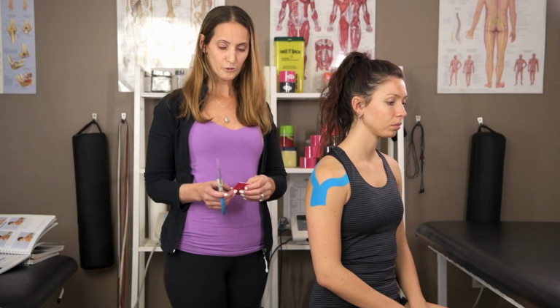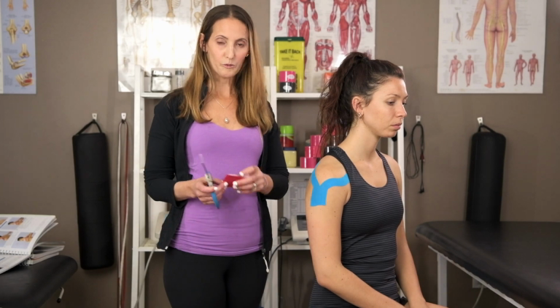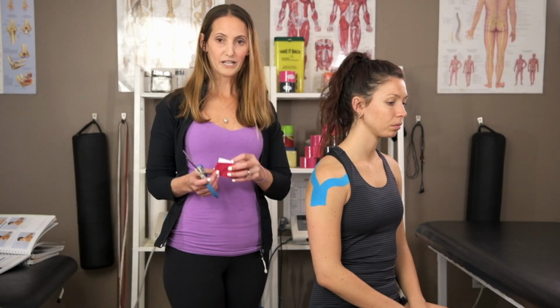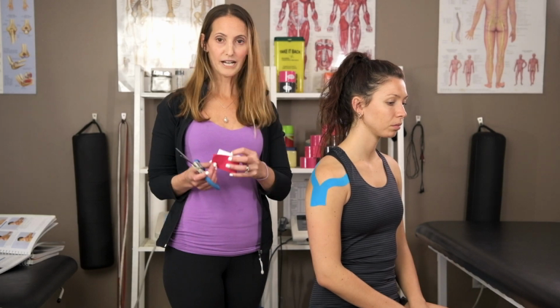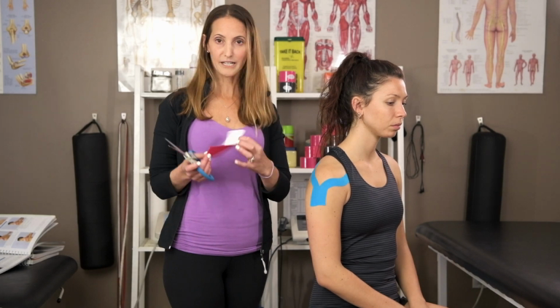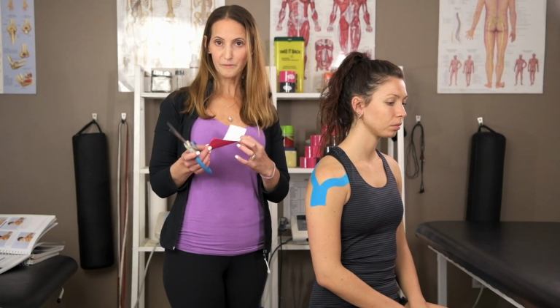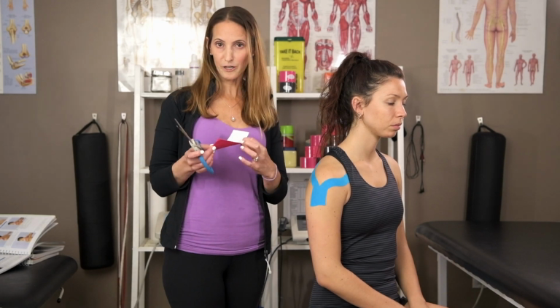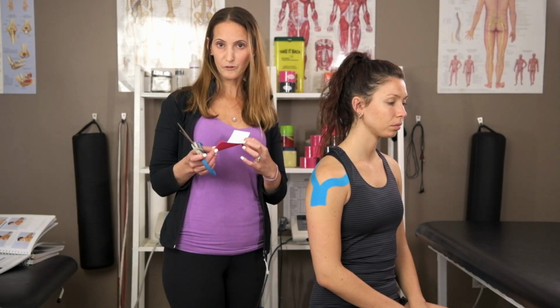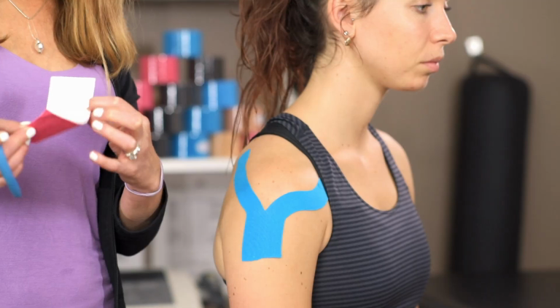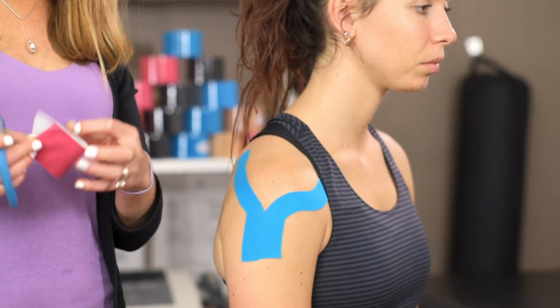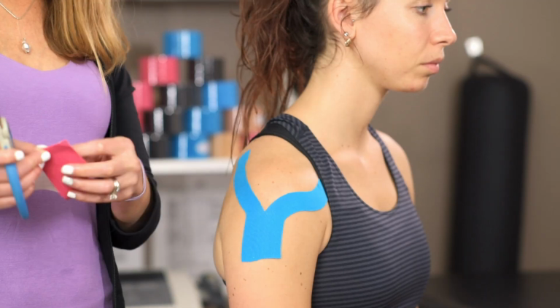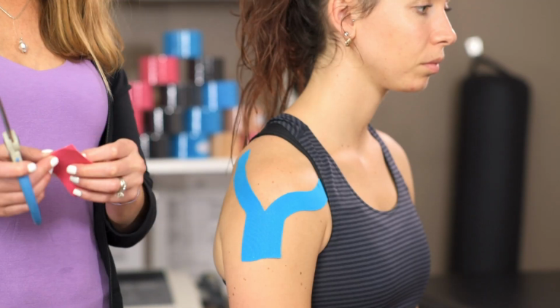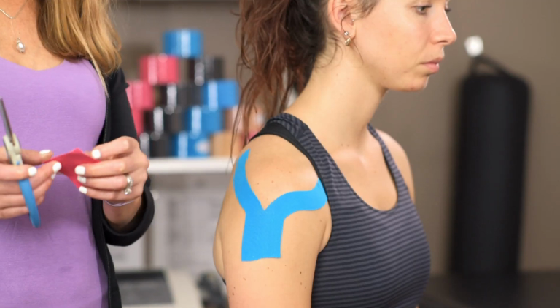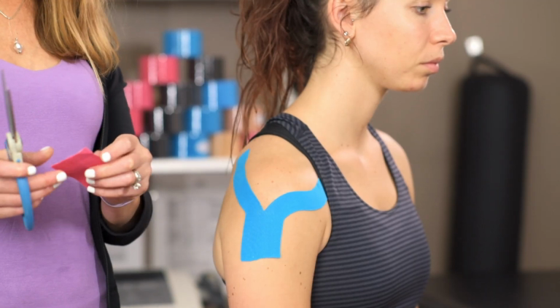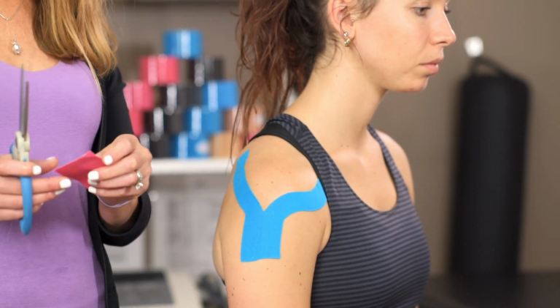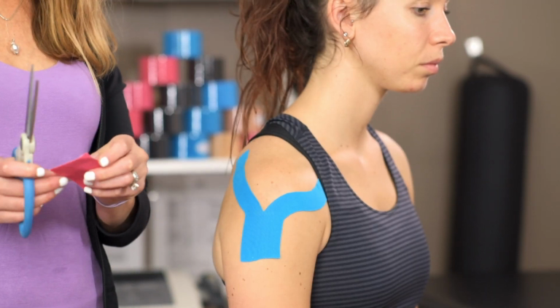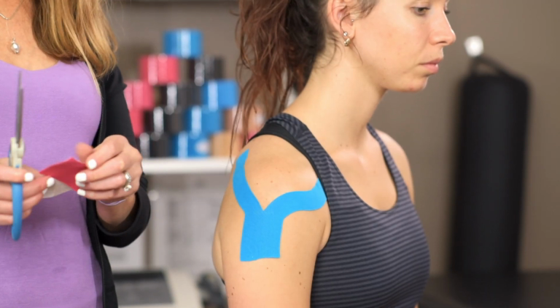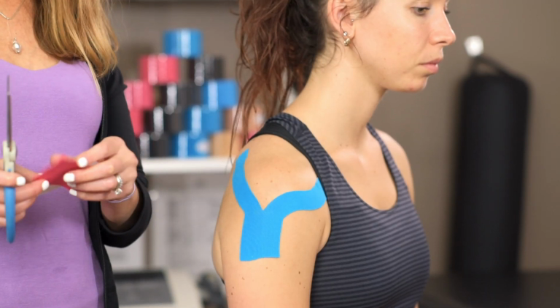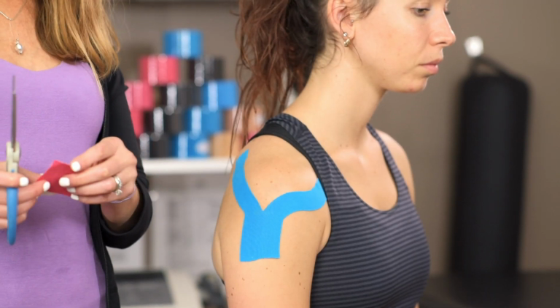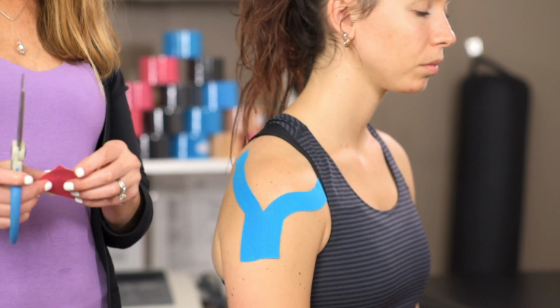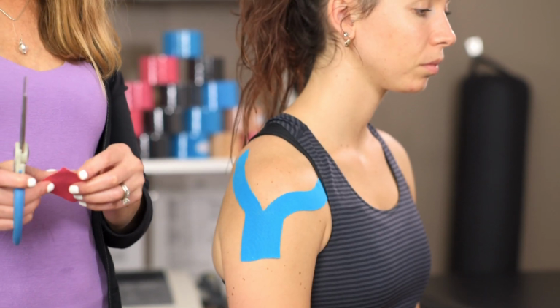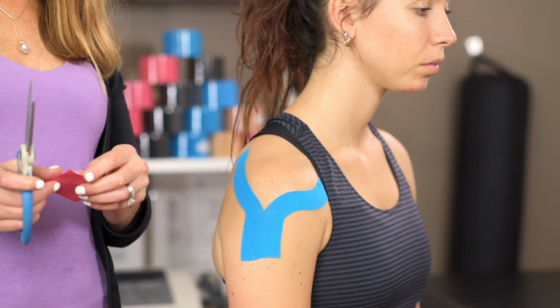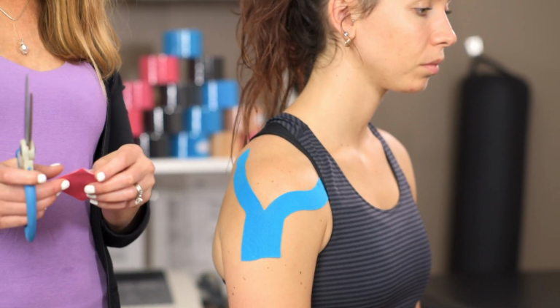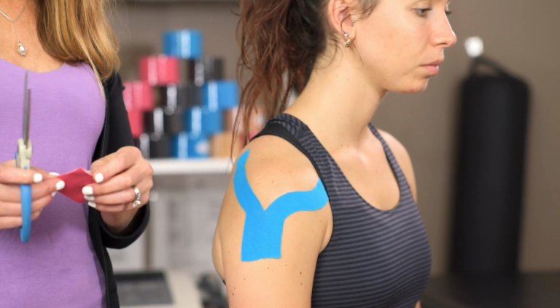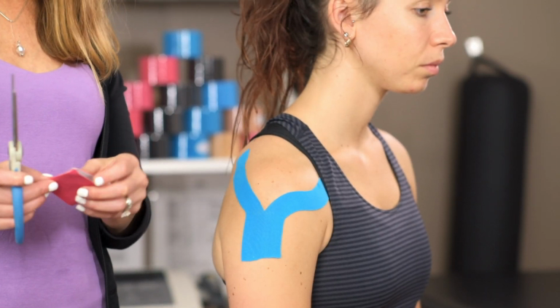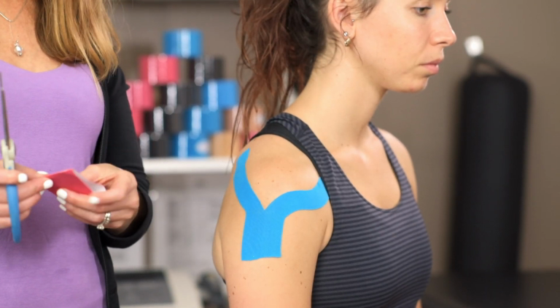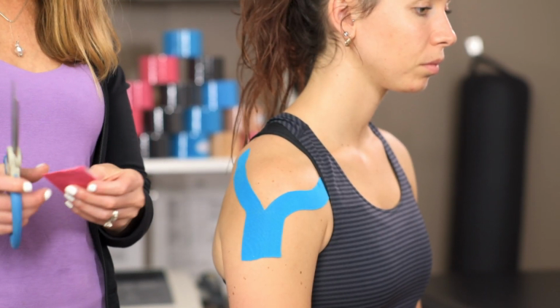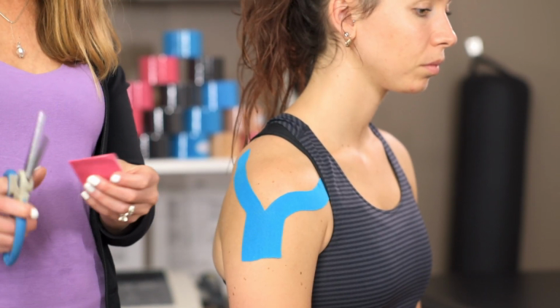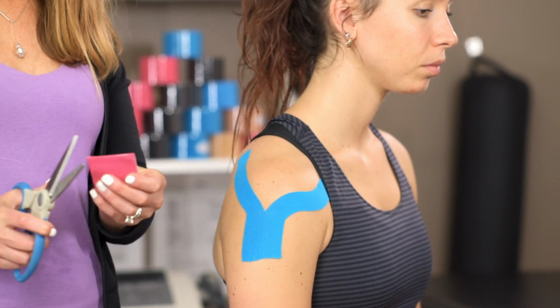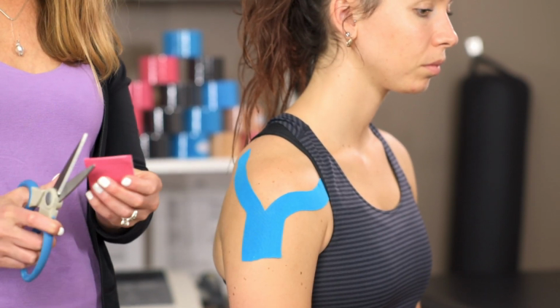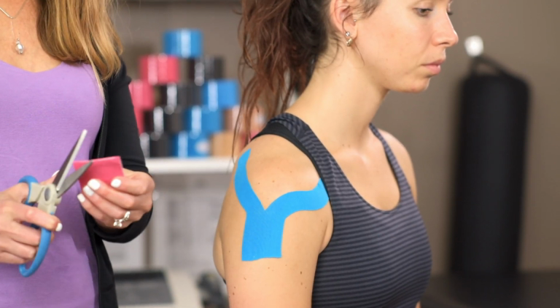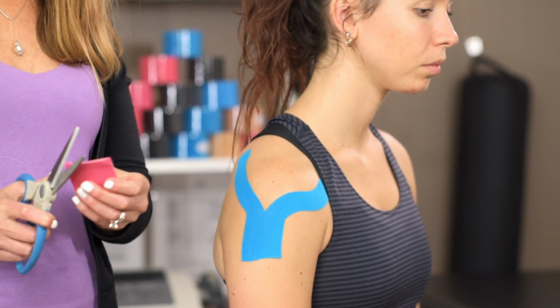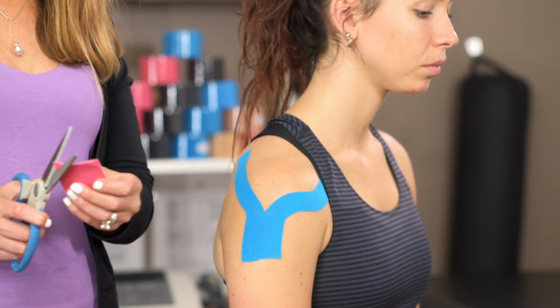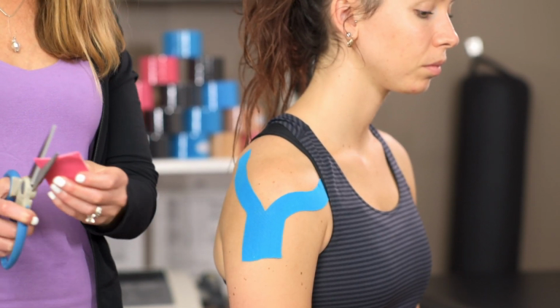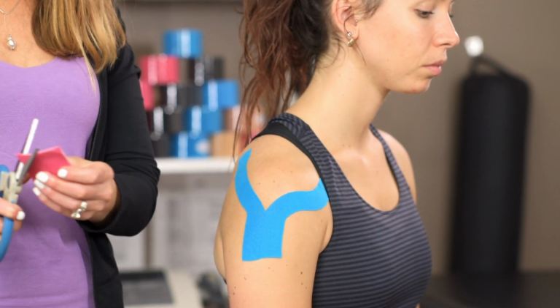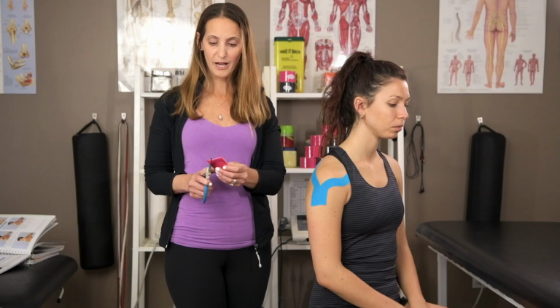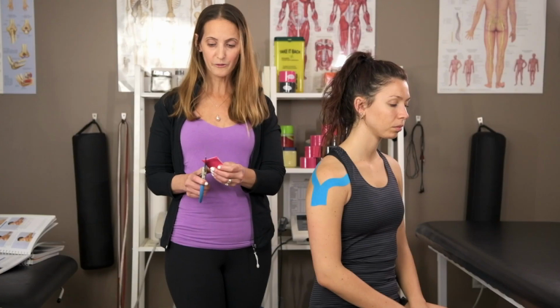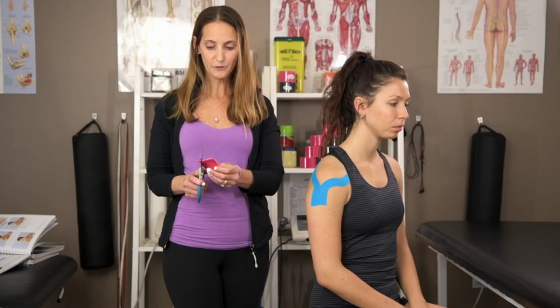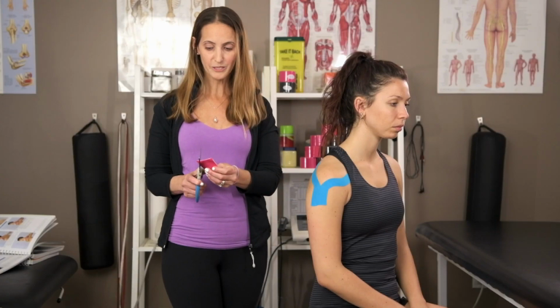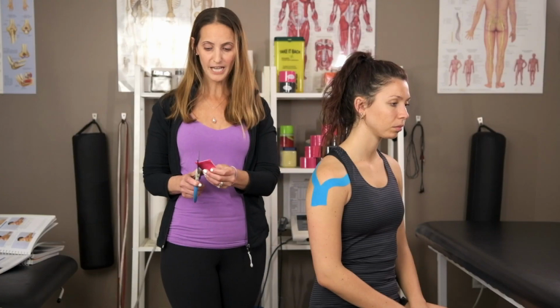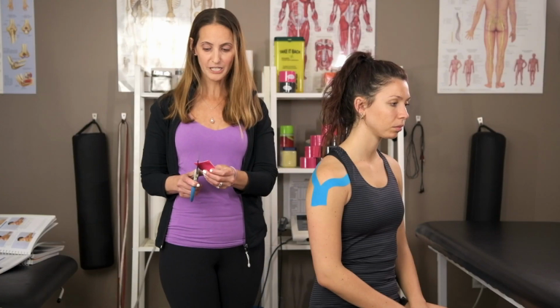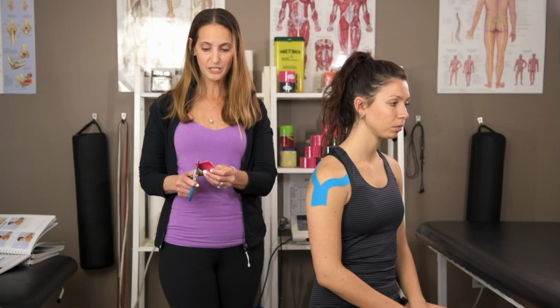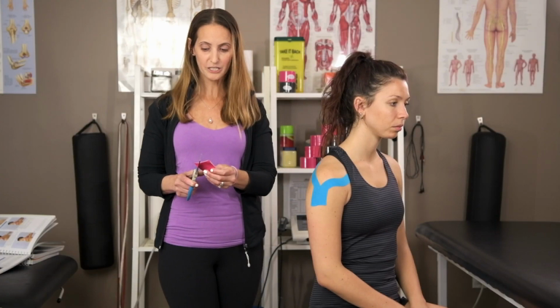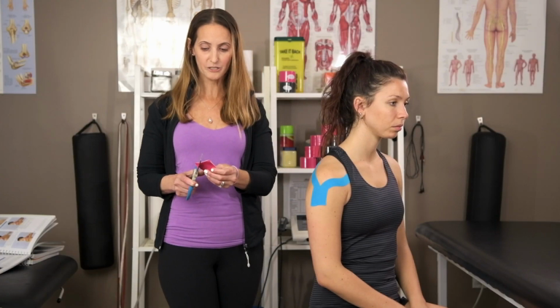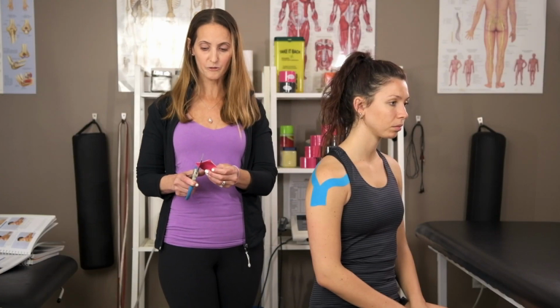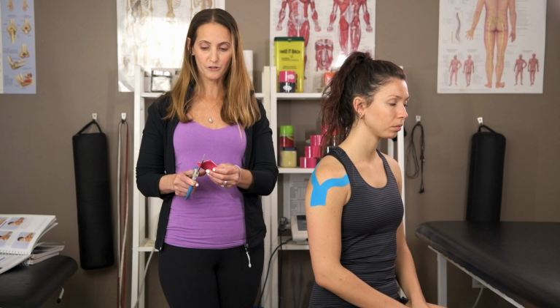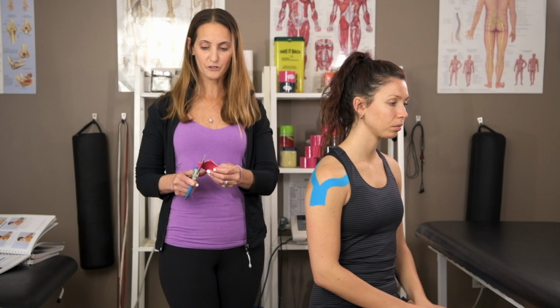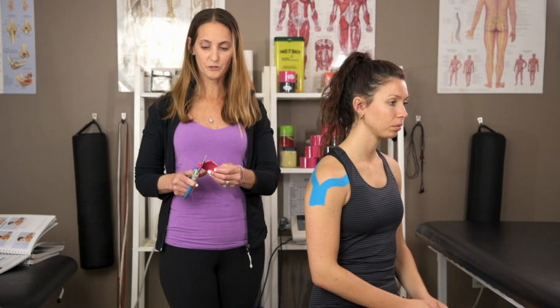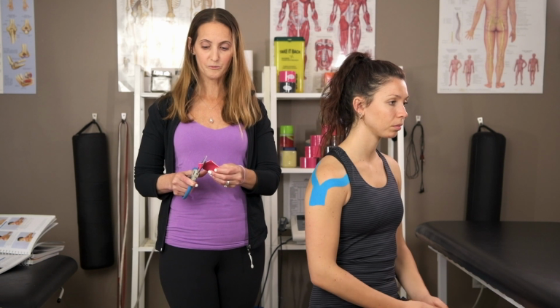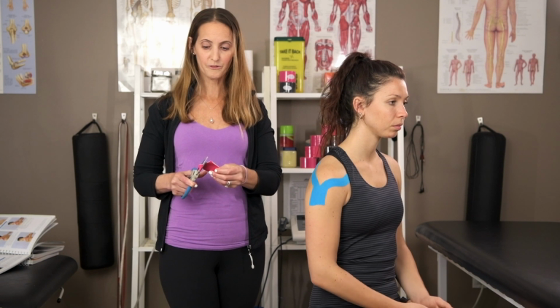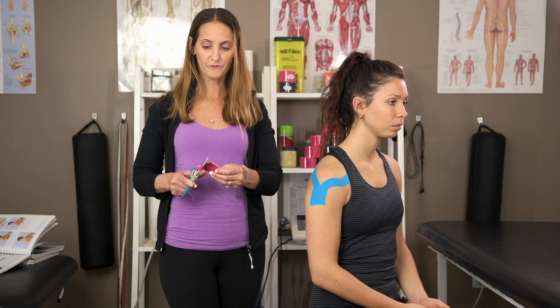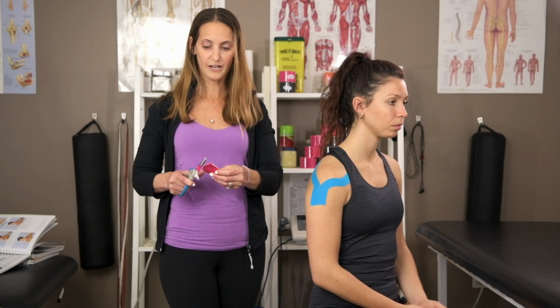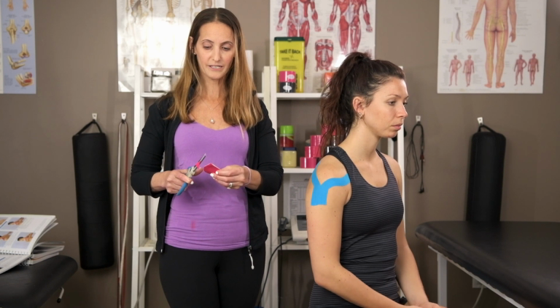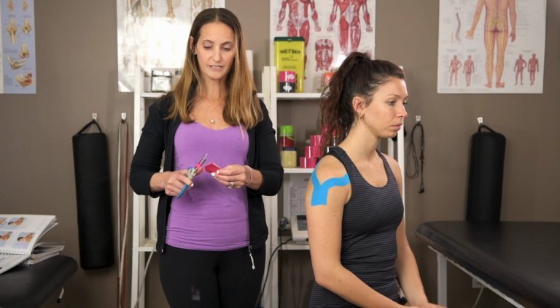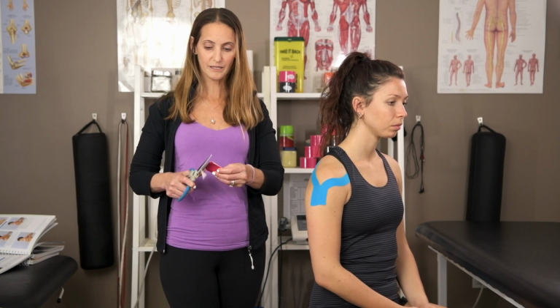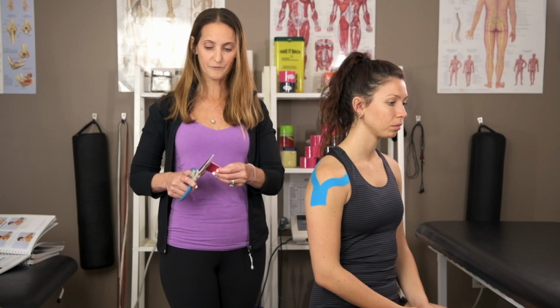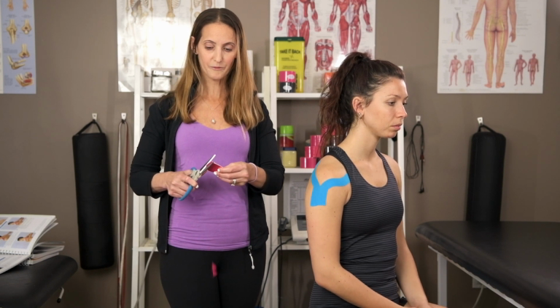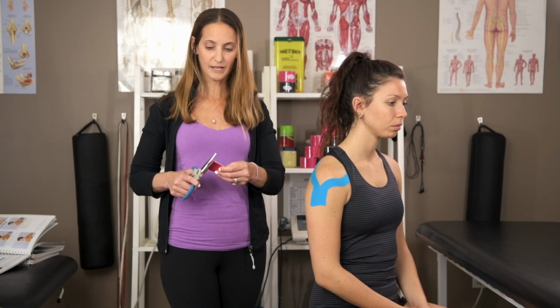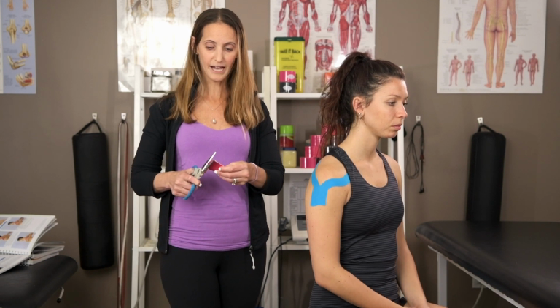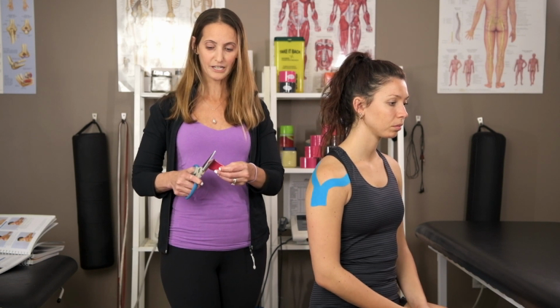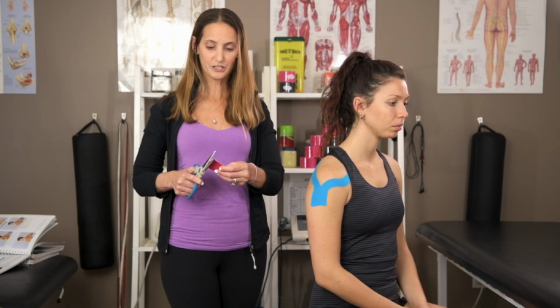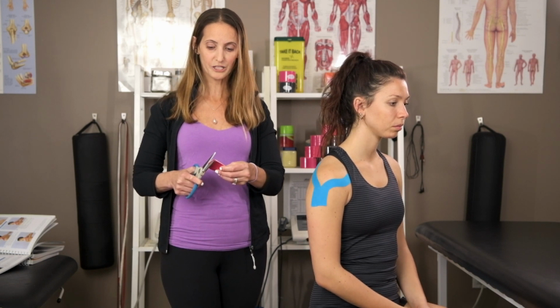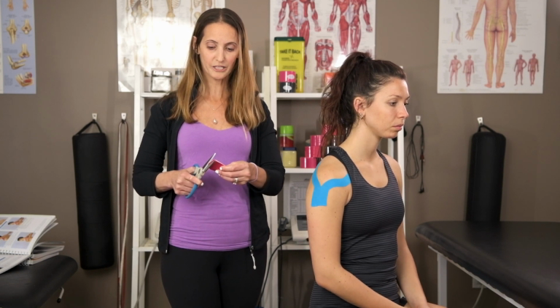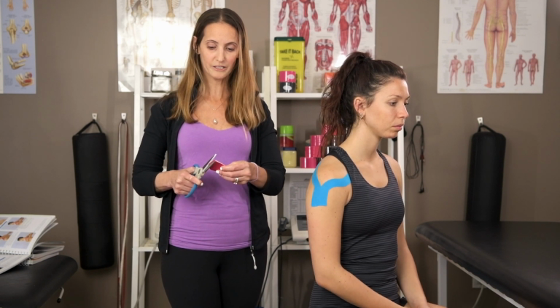You want to cut about 15 to 20 centimeters of your tape. You're going to round those edges in order to prevent them from catching.